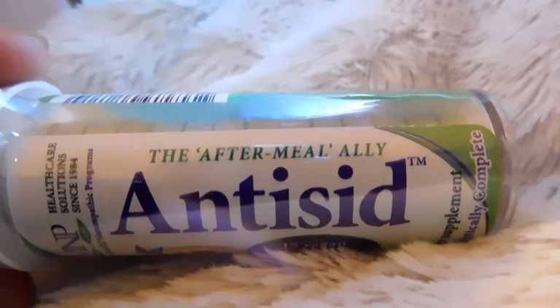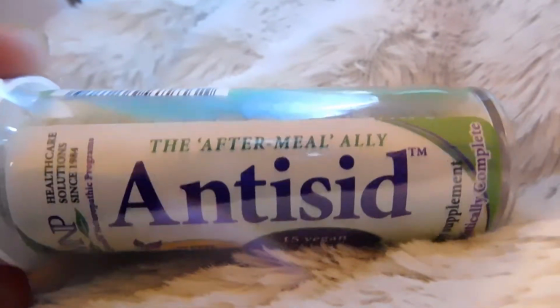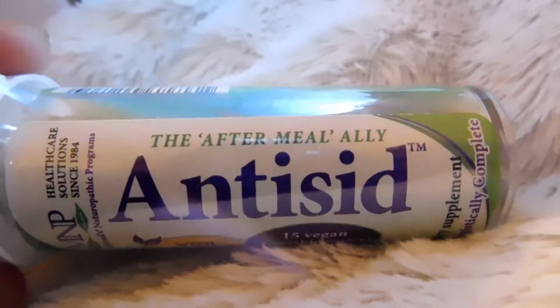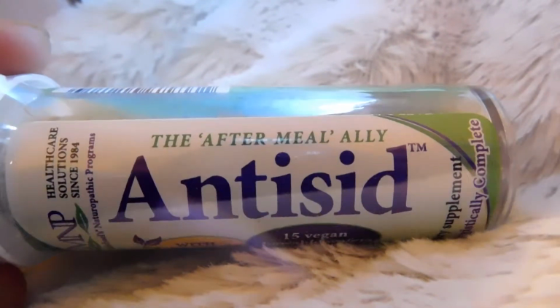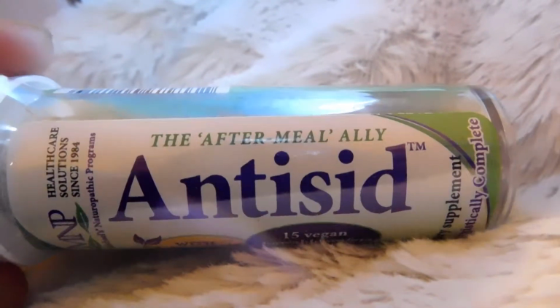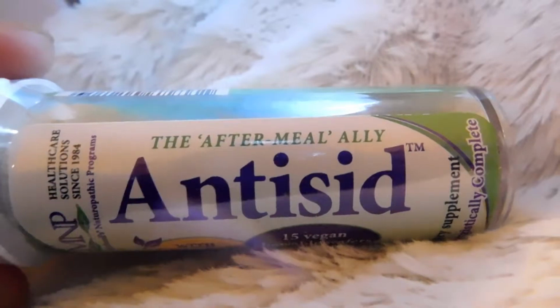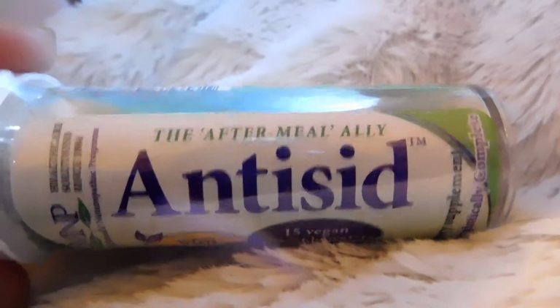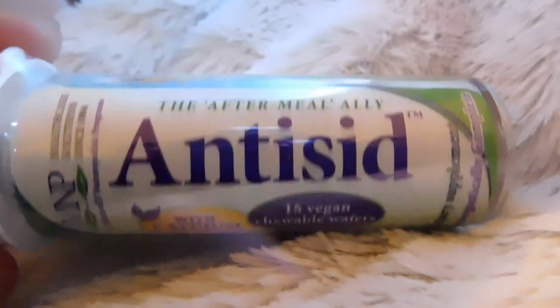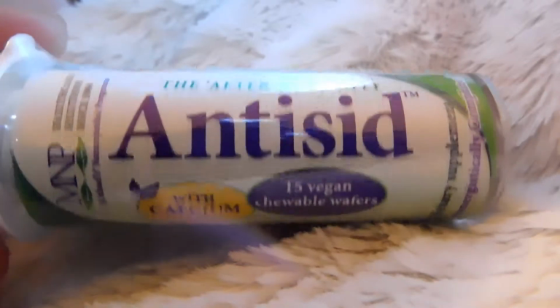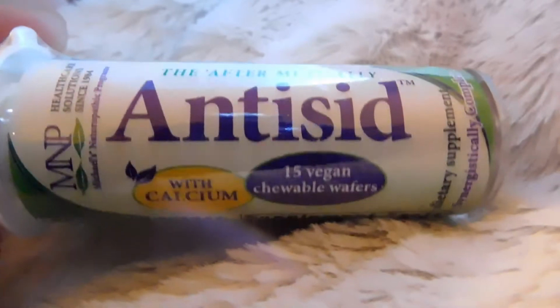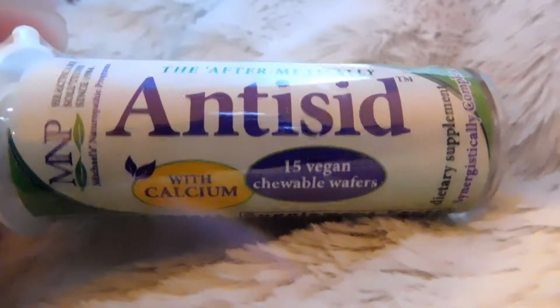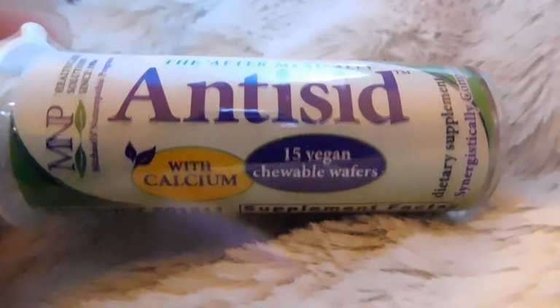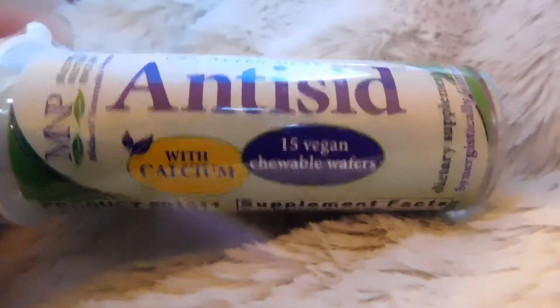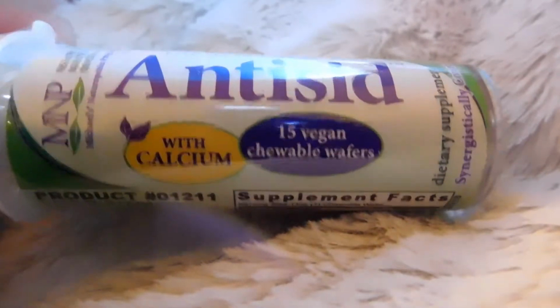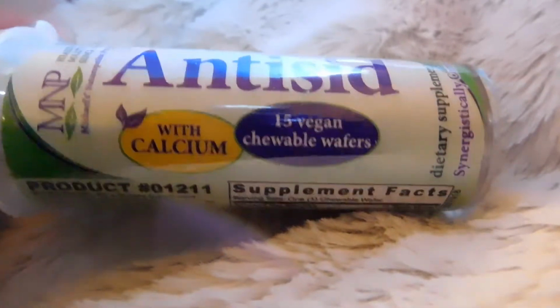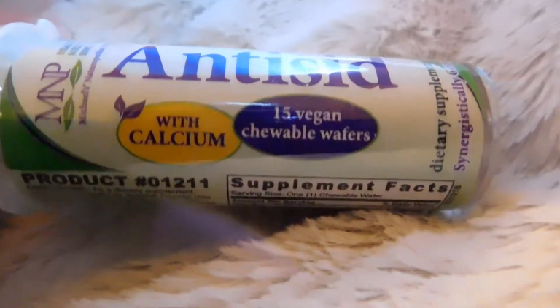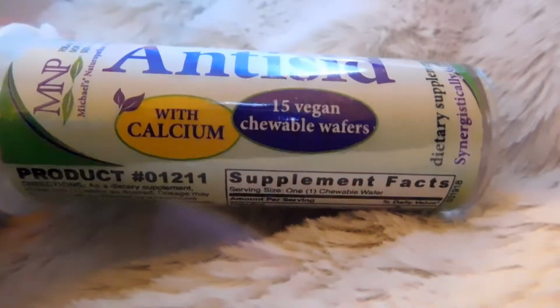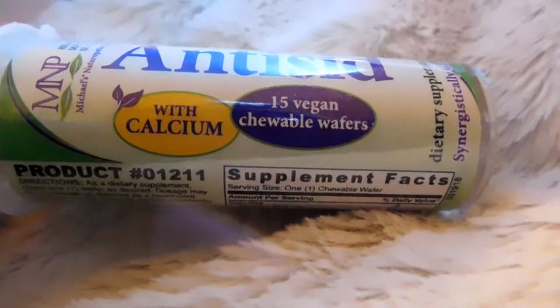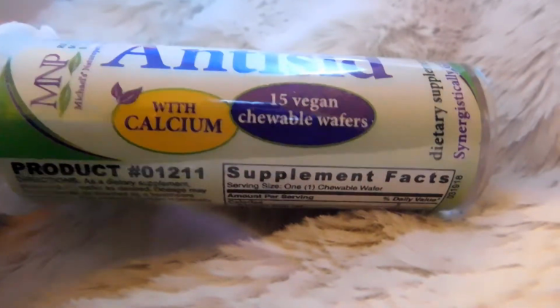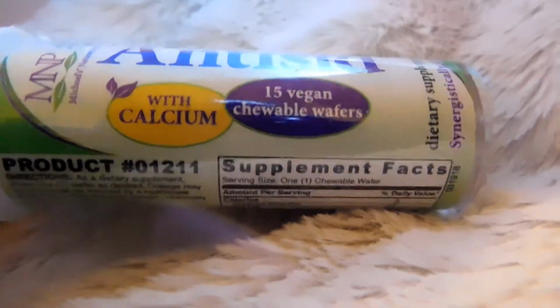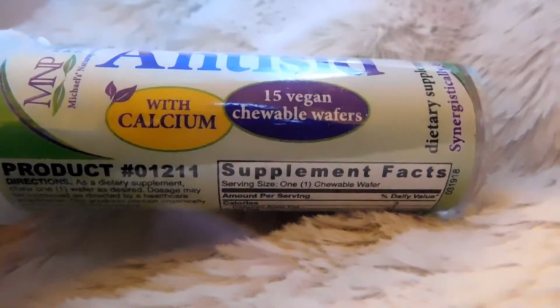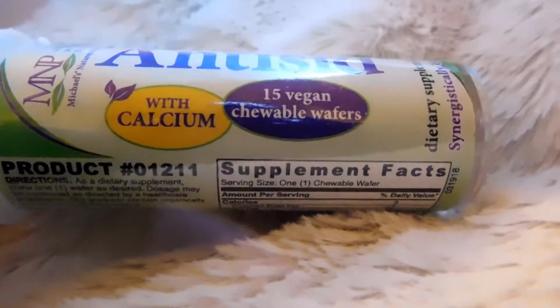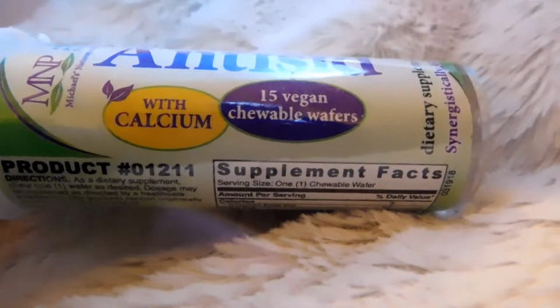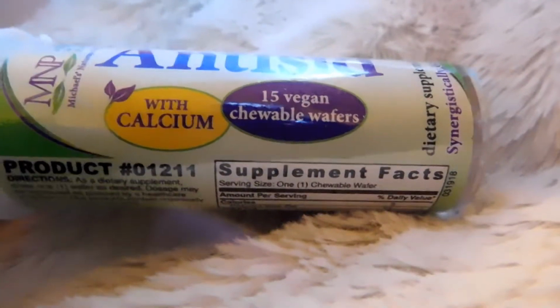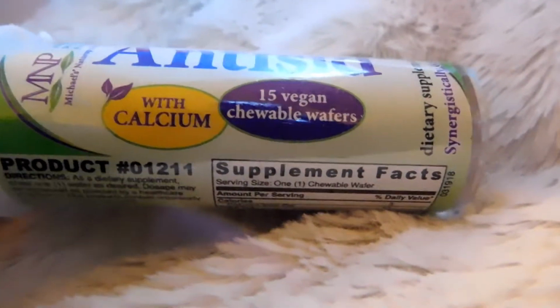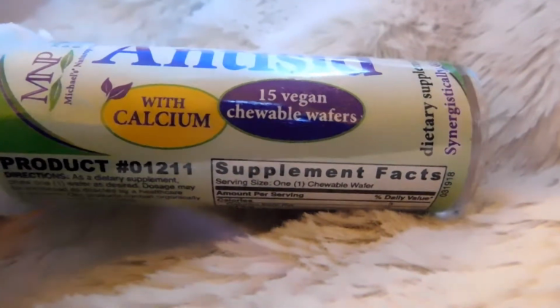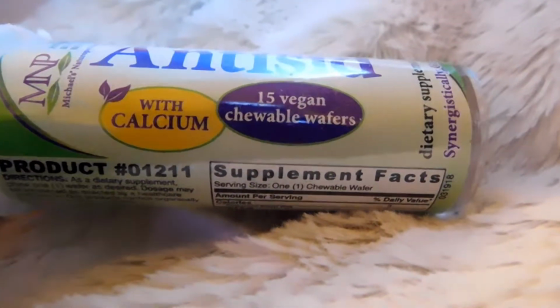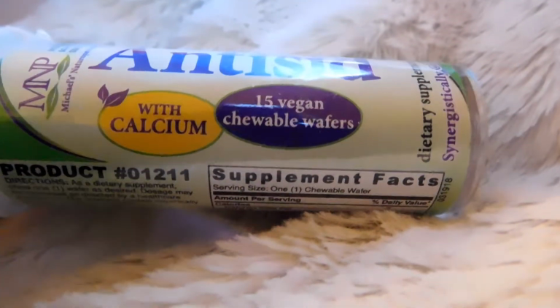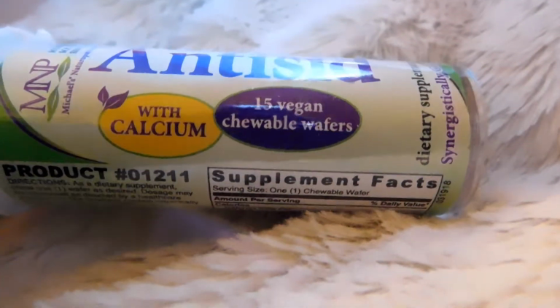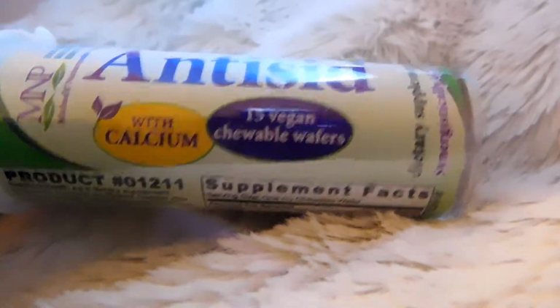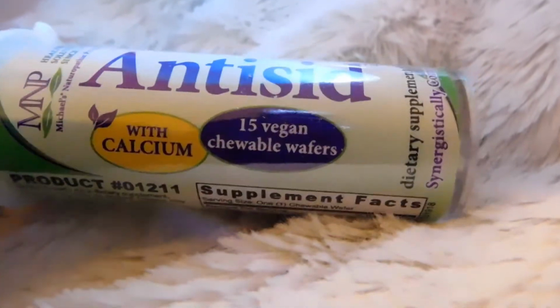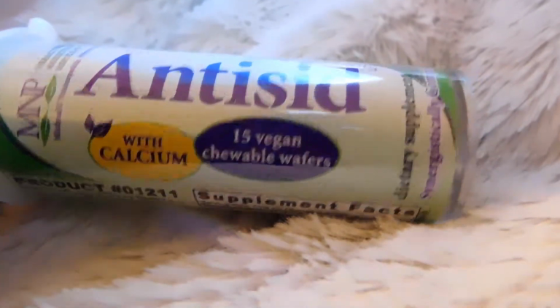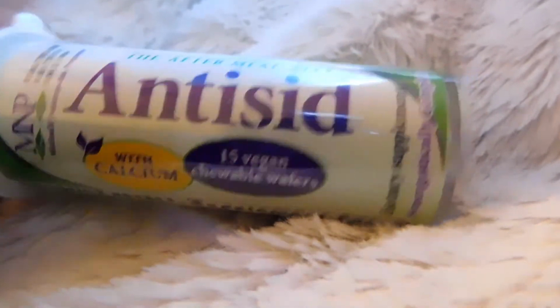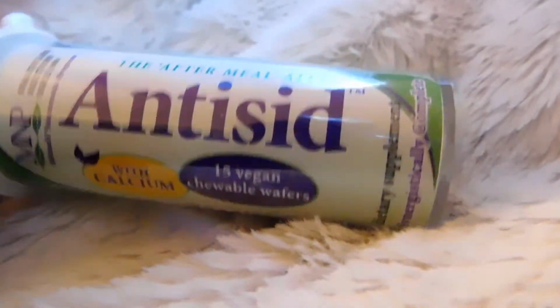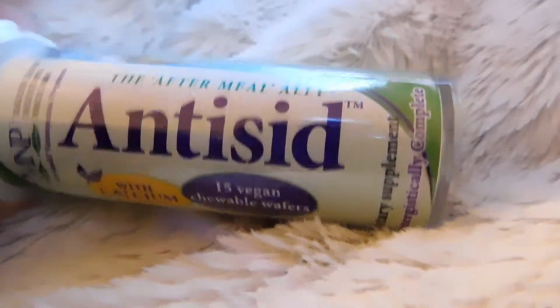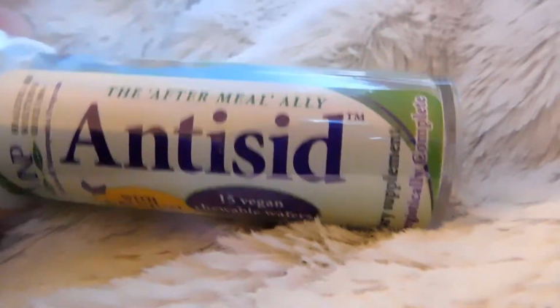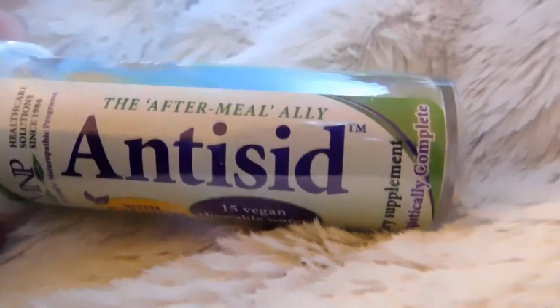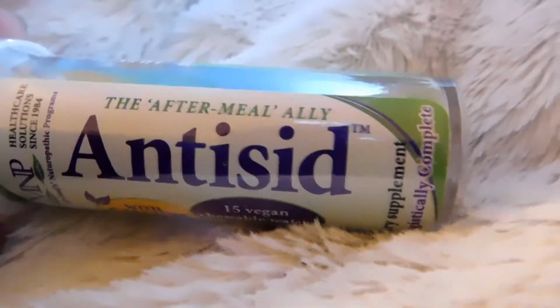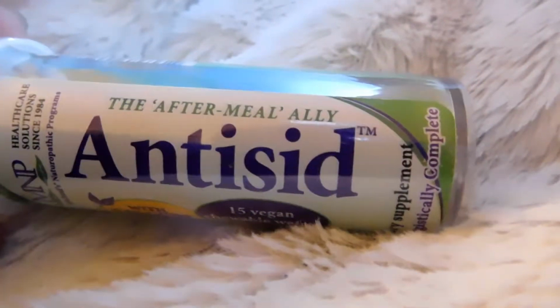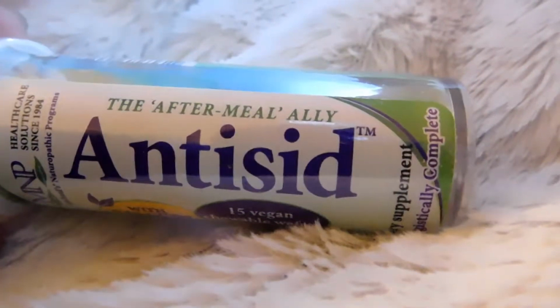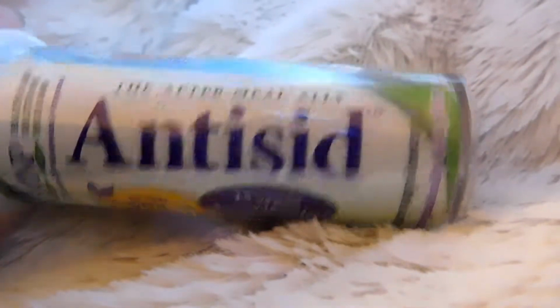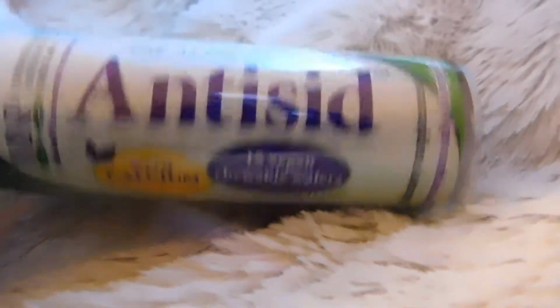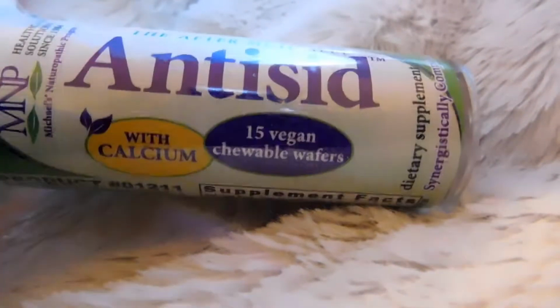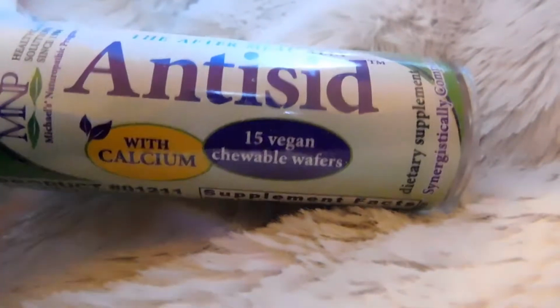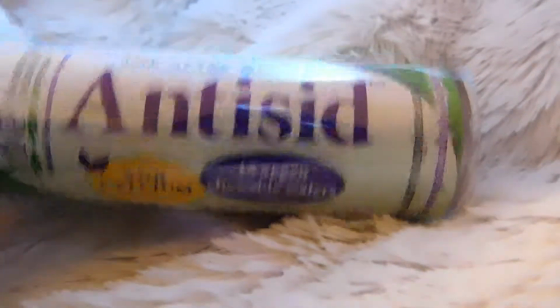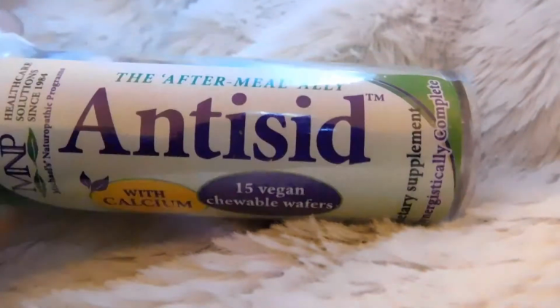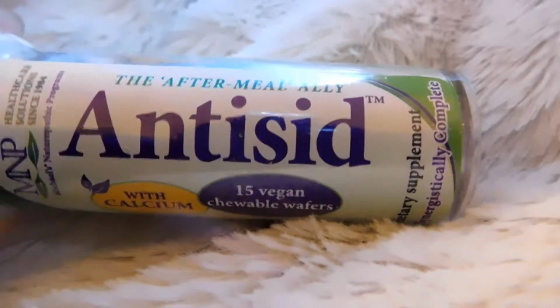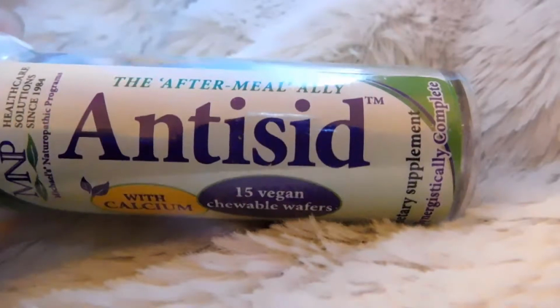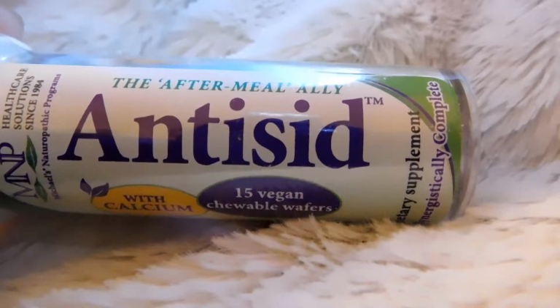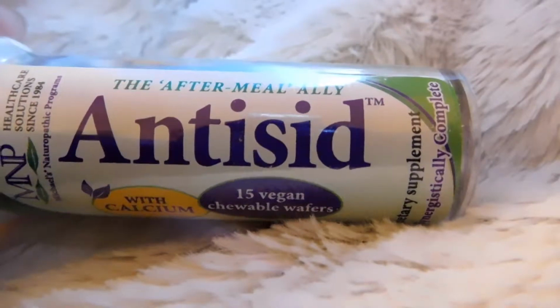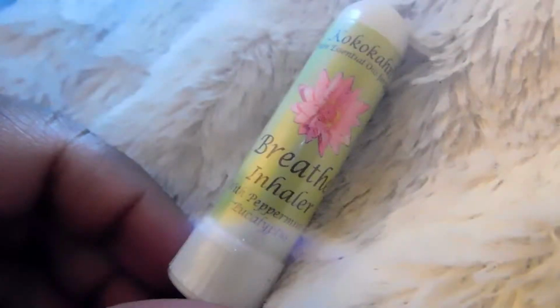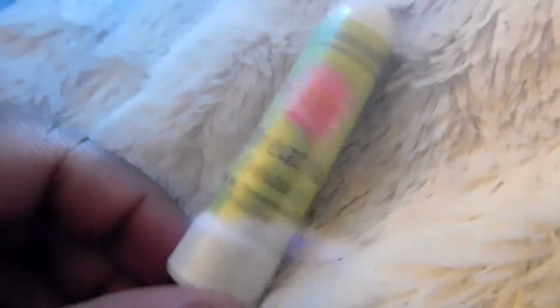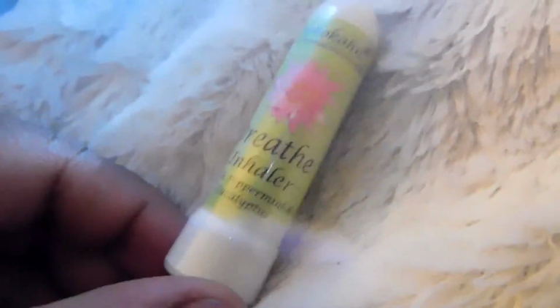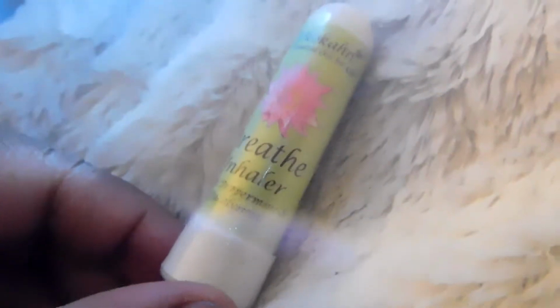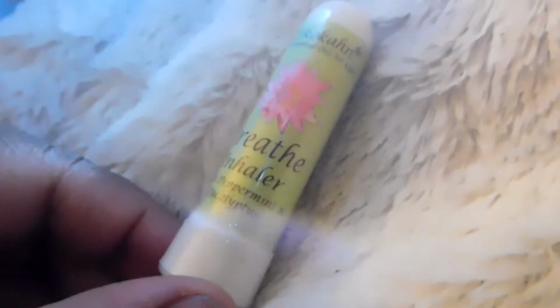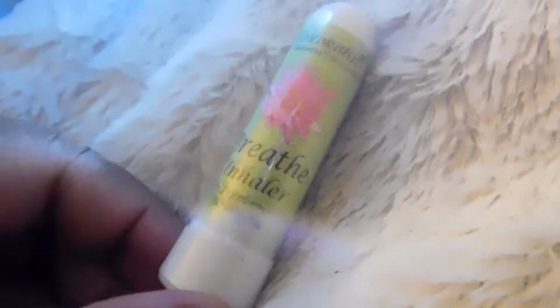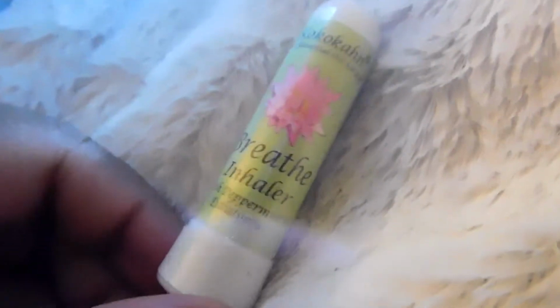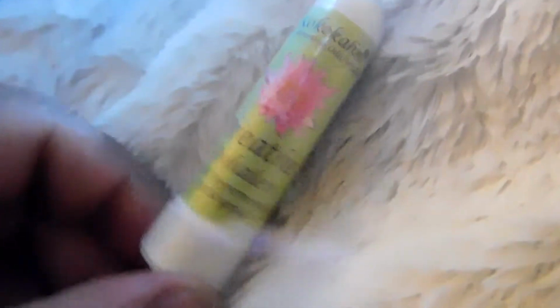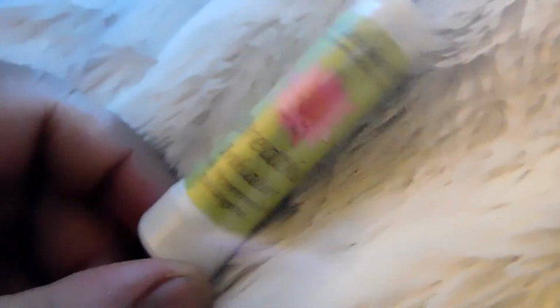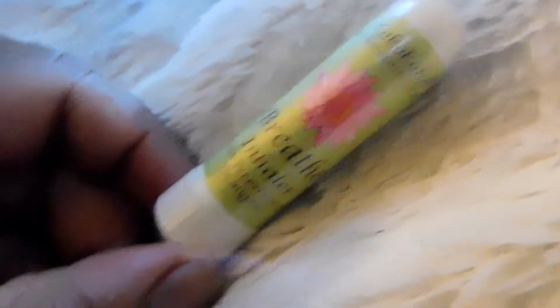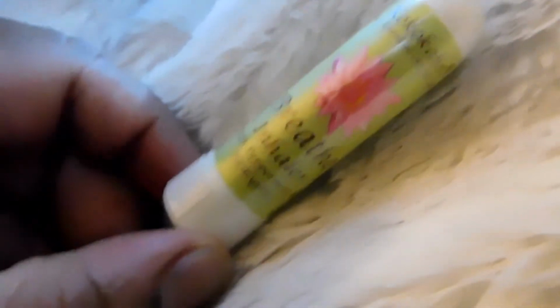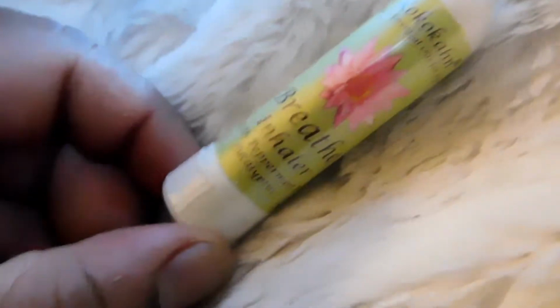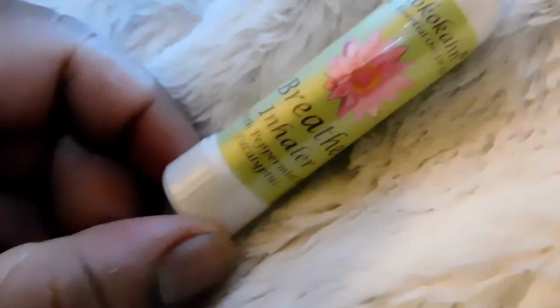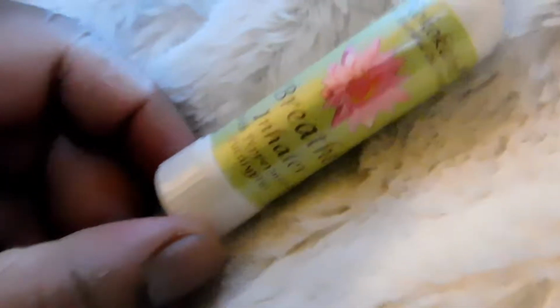Next is the Antisid — I think I'm saying that right — after-meal ally. I'm assuming it's like a vegan version of a Rolaids.